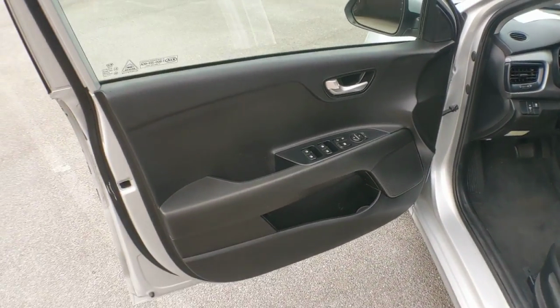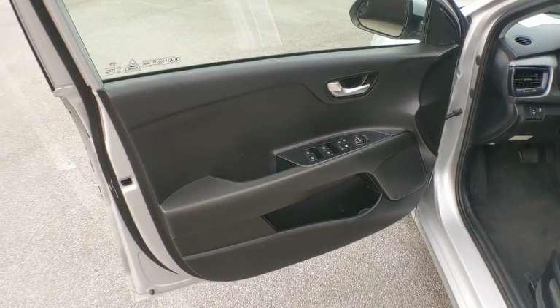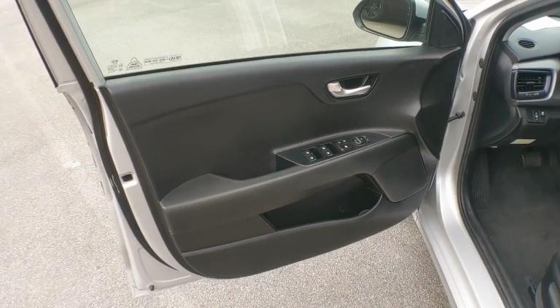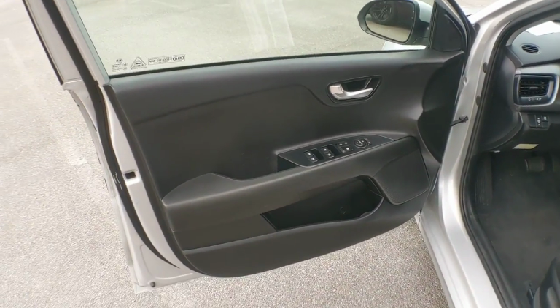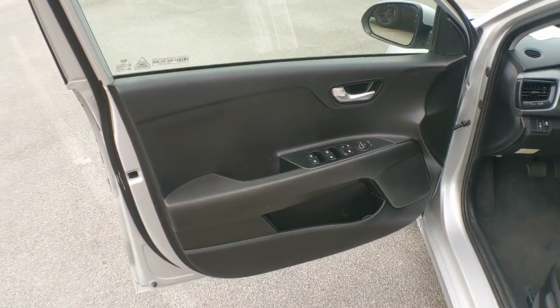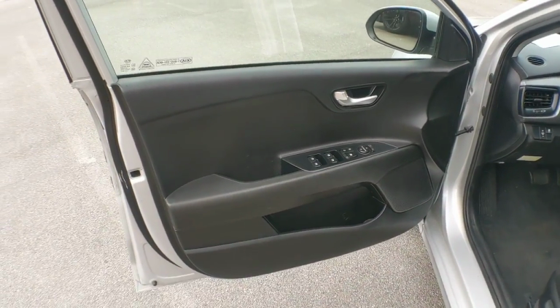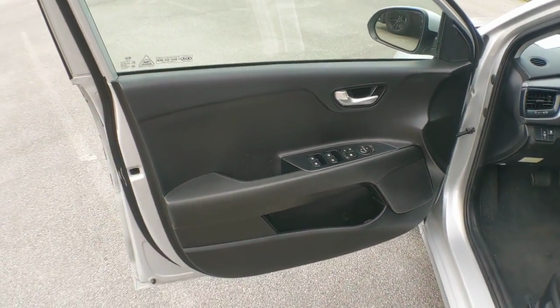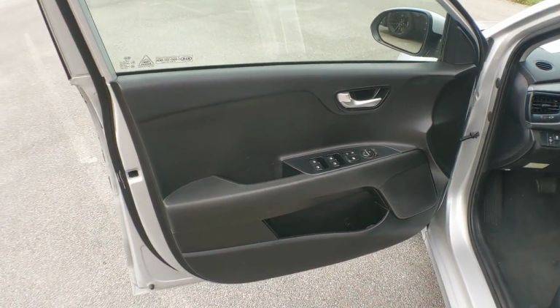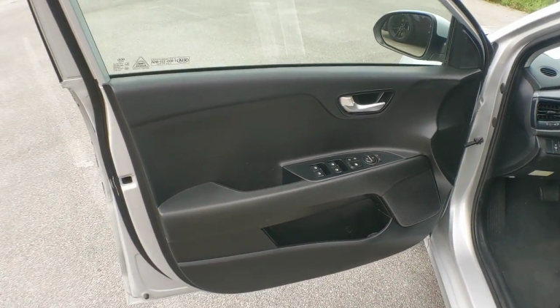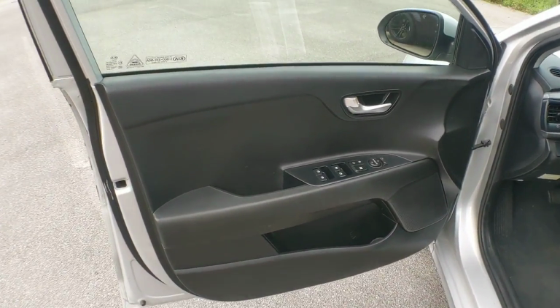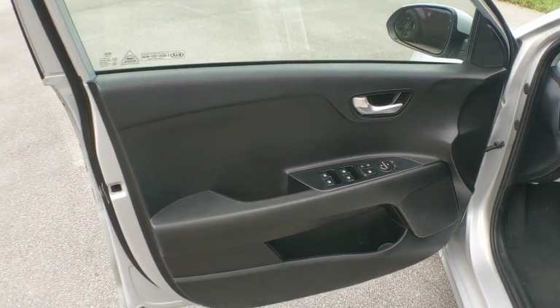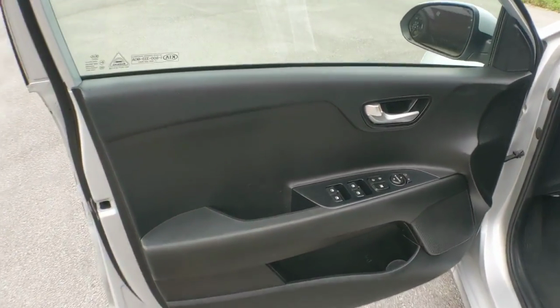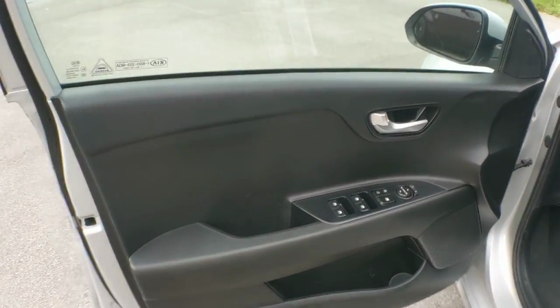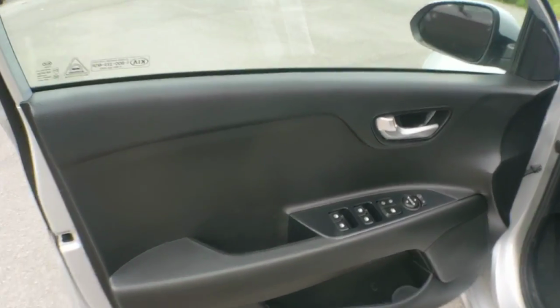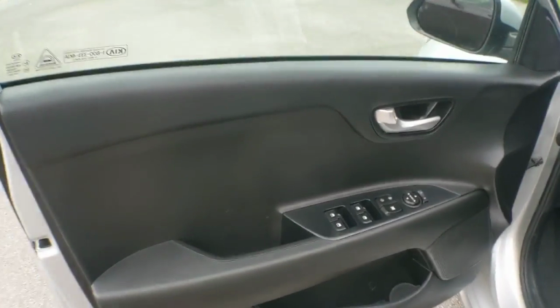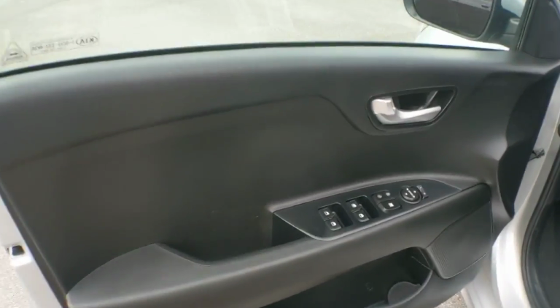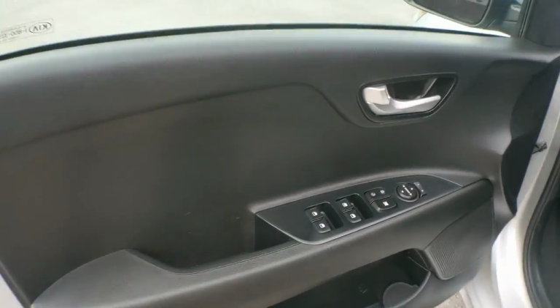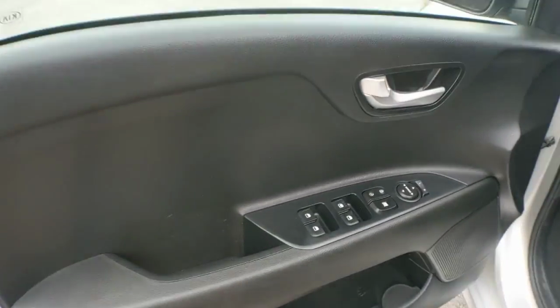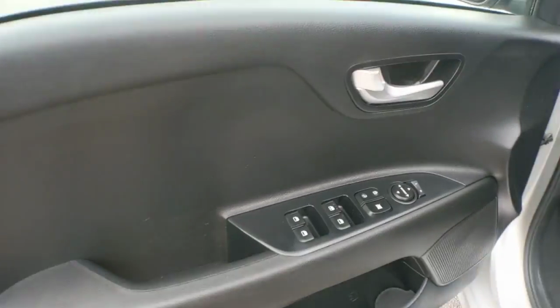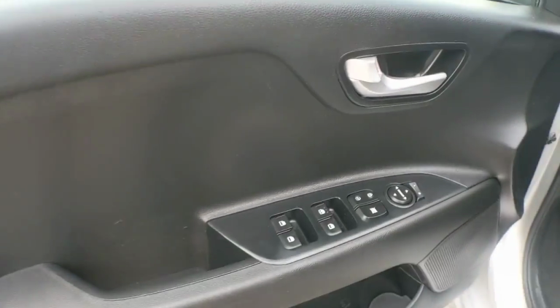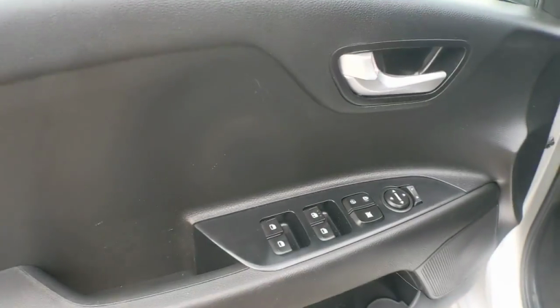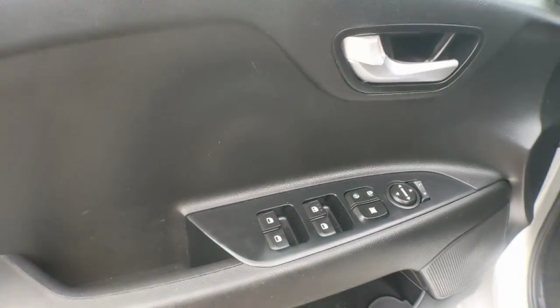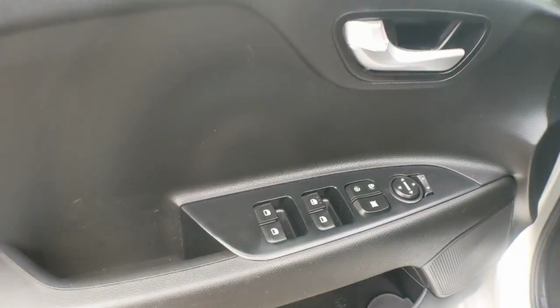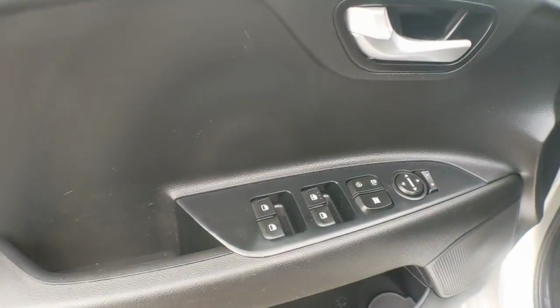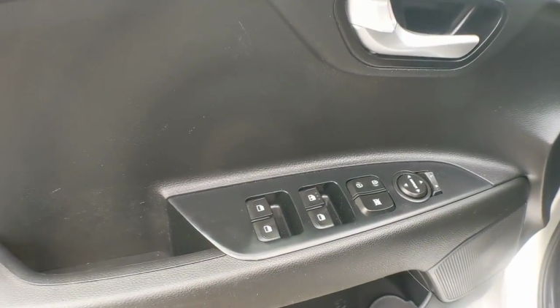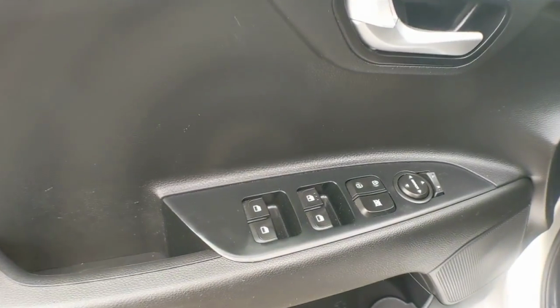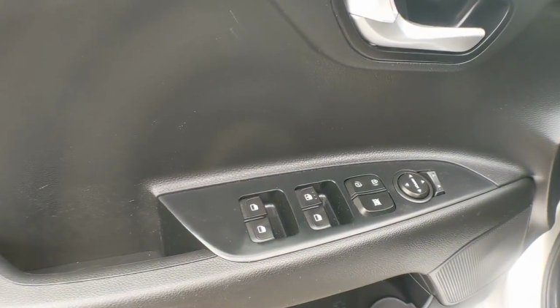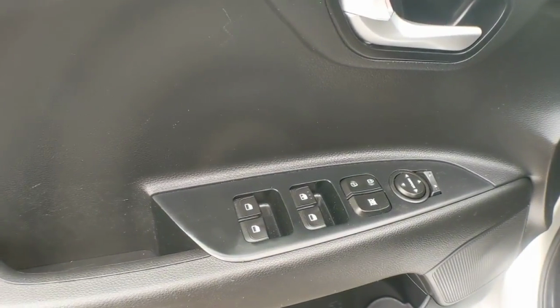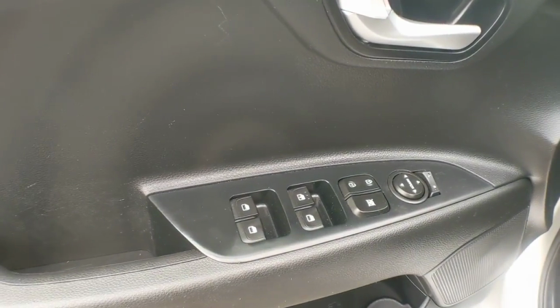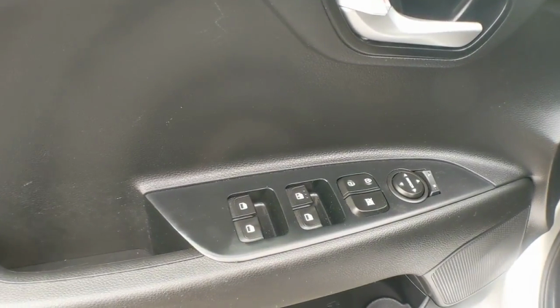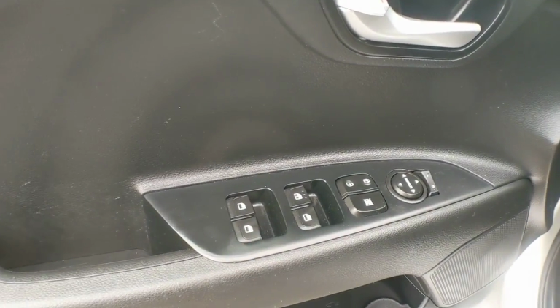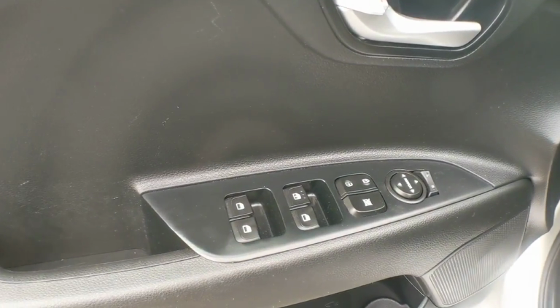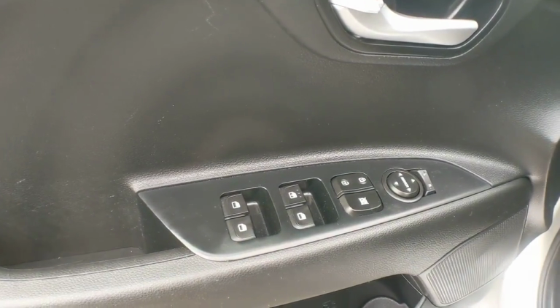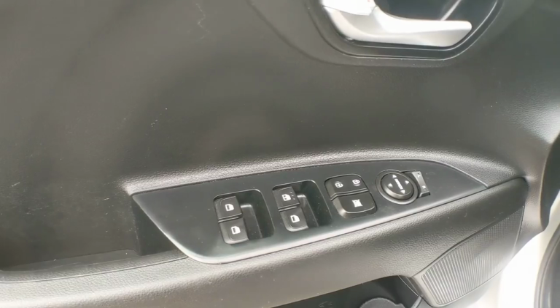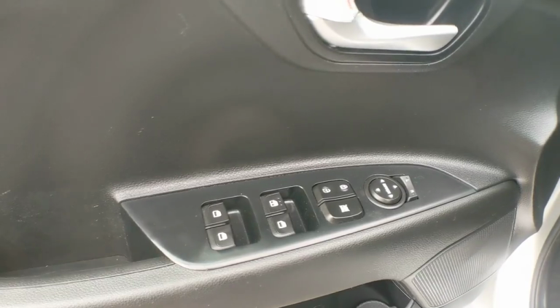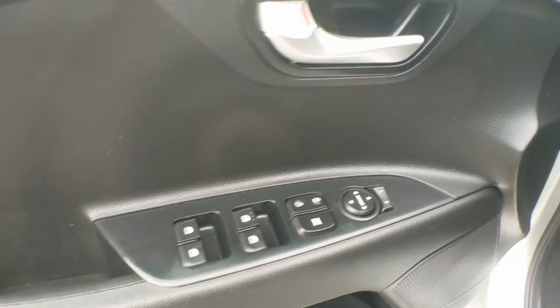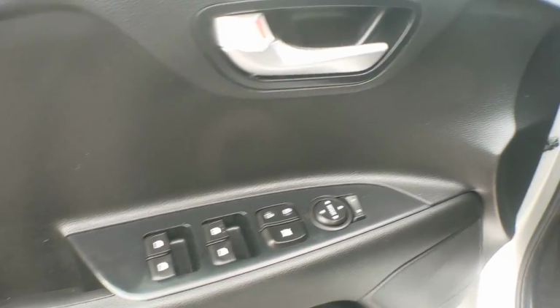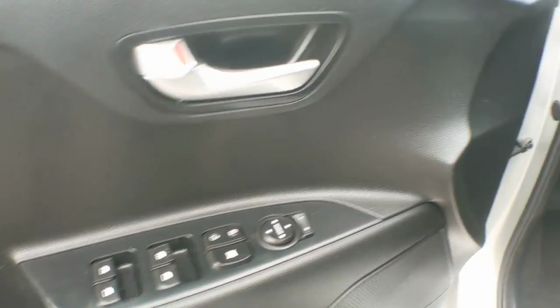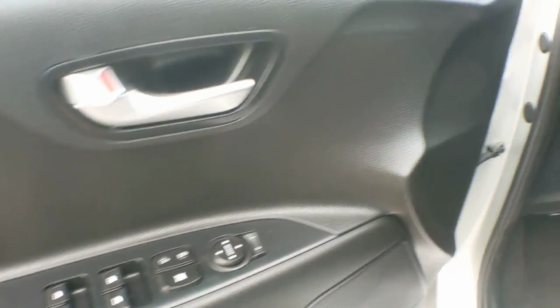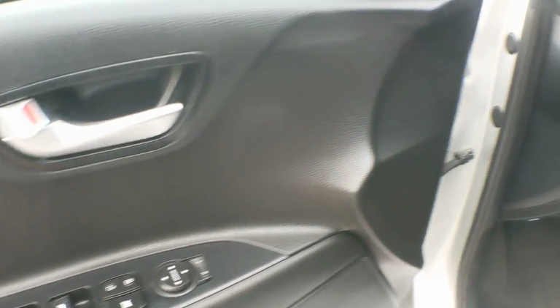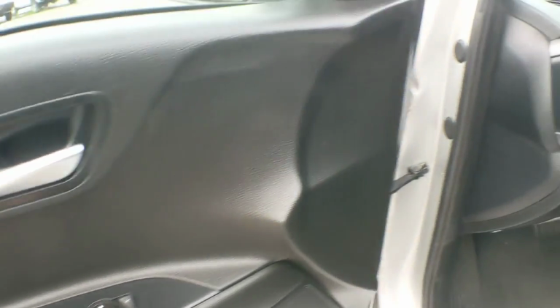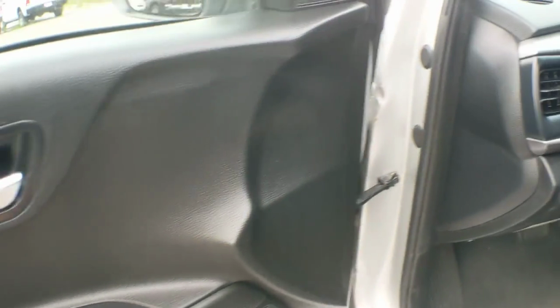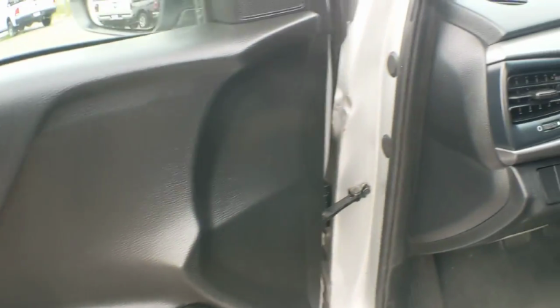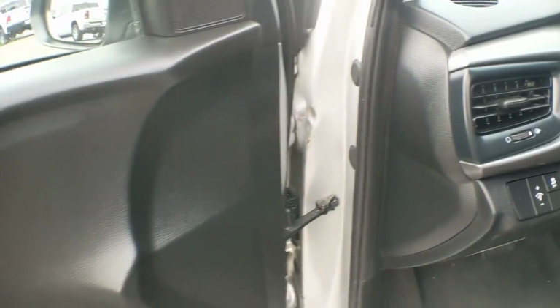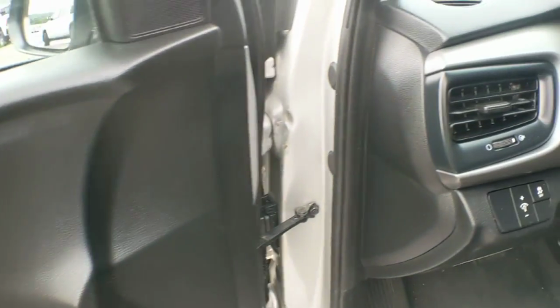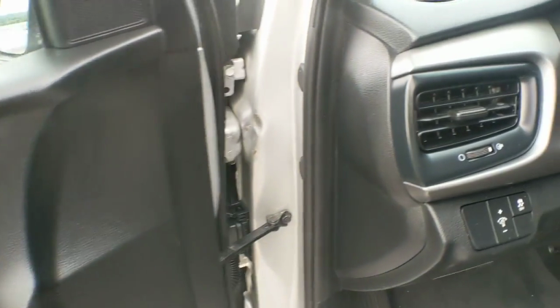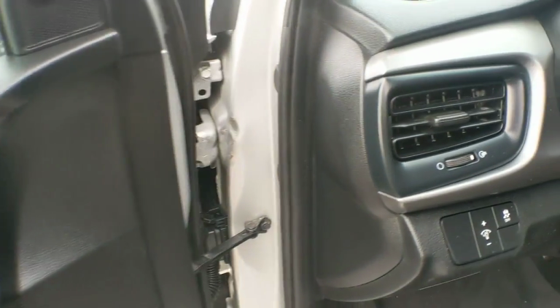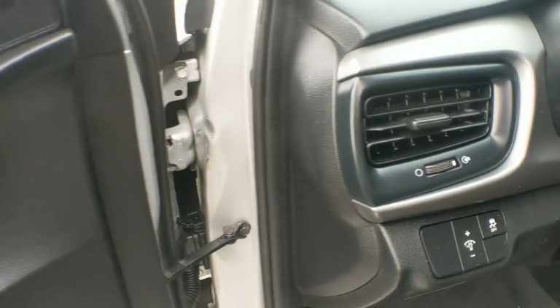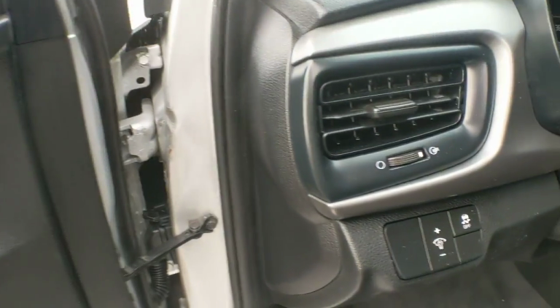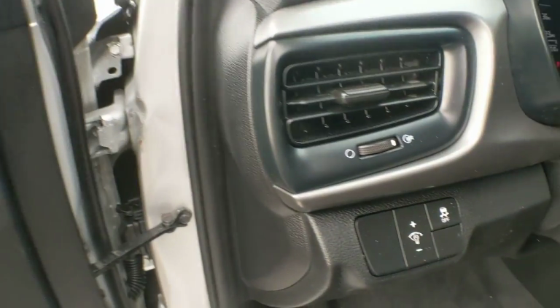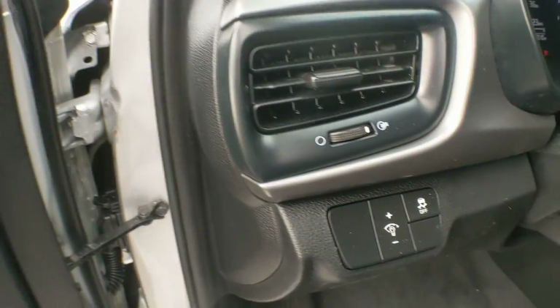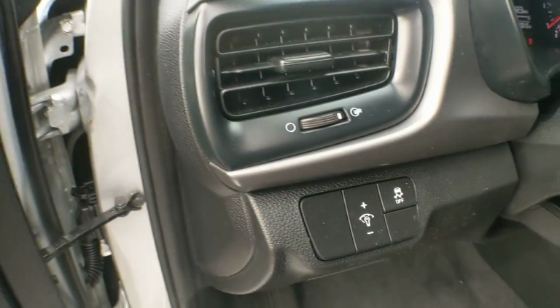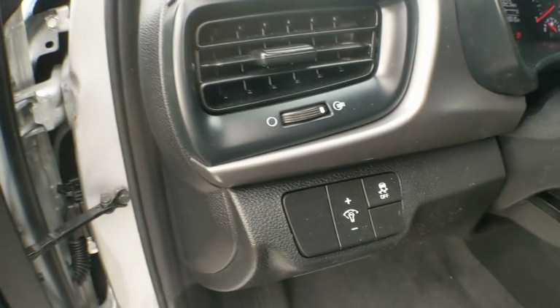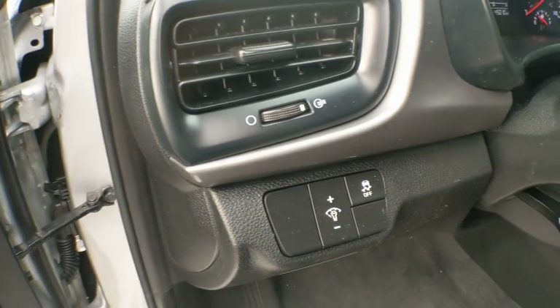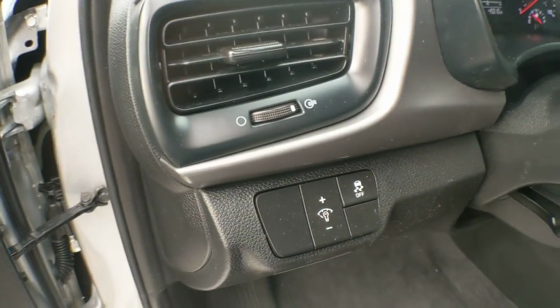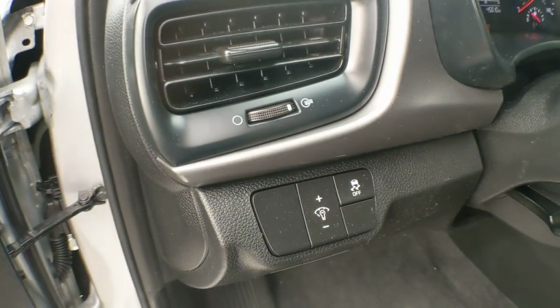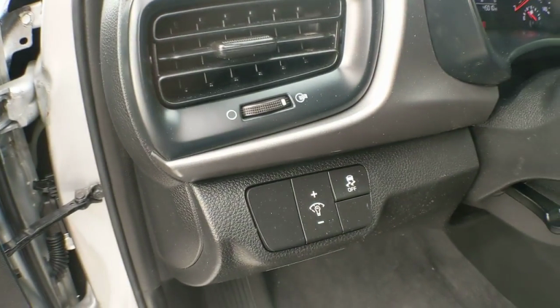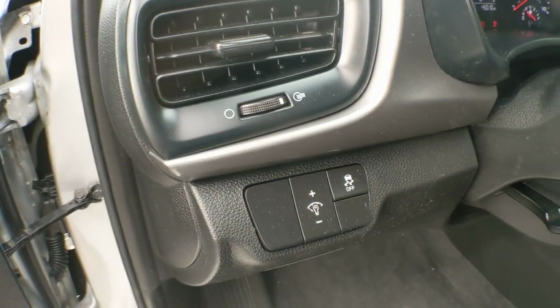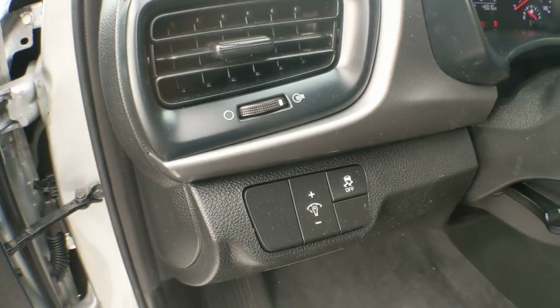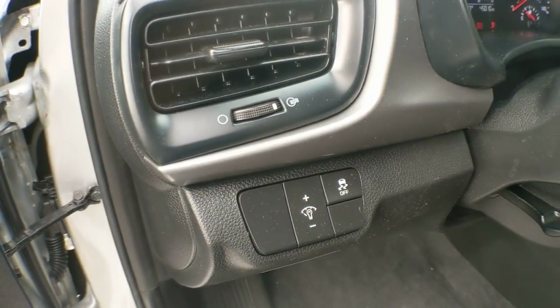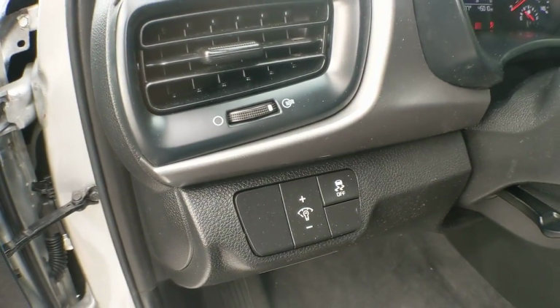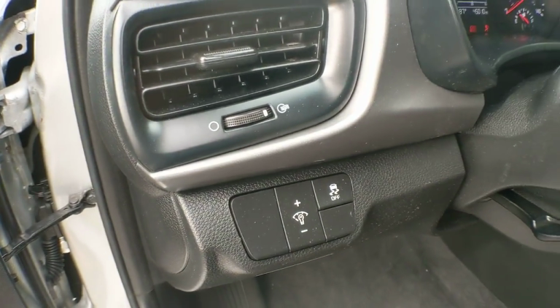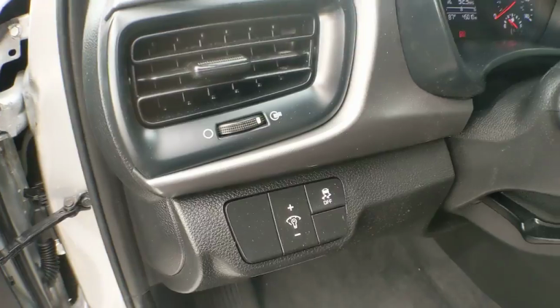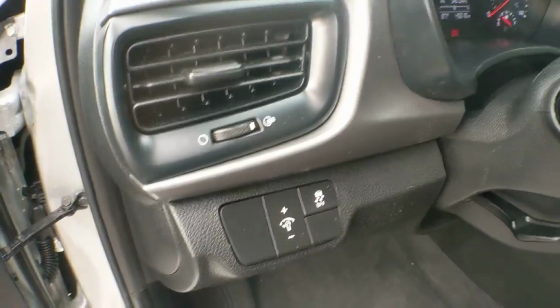Vehicle anti-theft system, pass-through rear seat, intermittent wipers, and variable speed intermittent wipers.